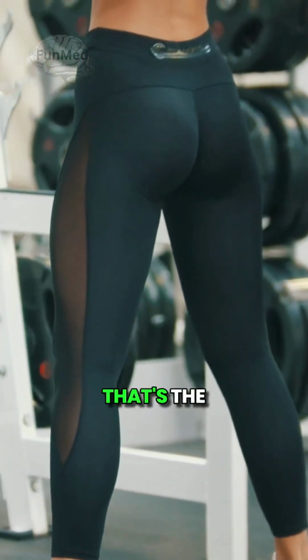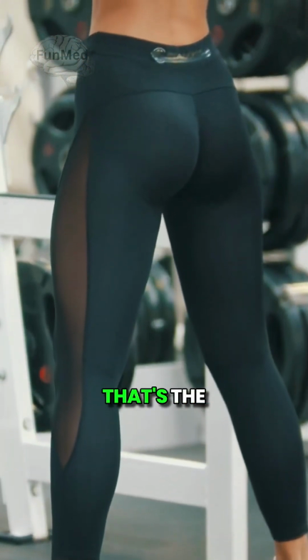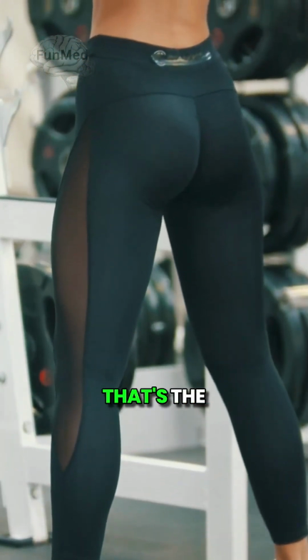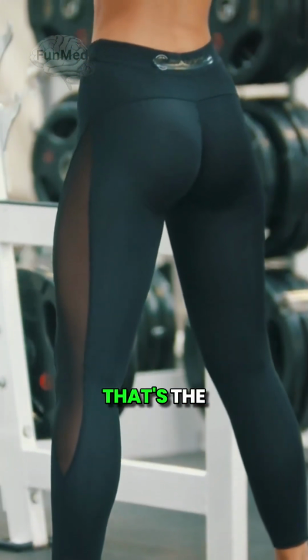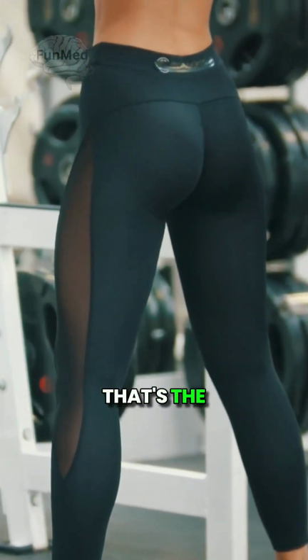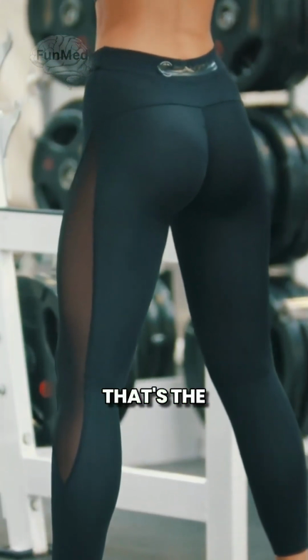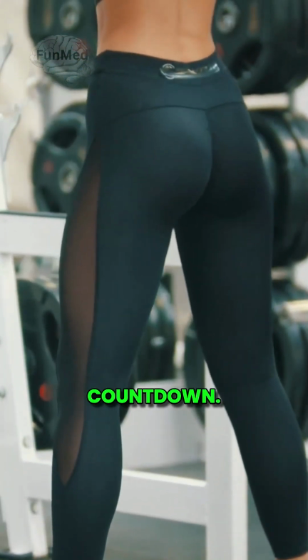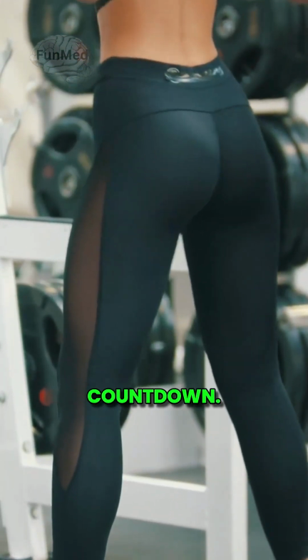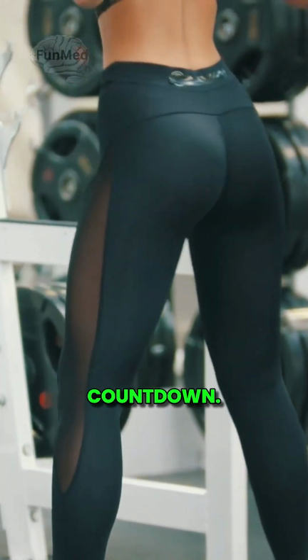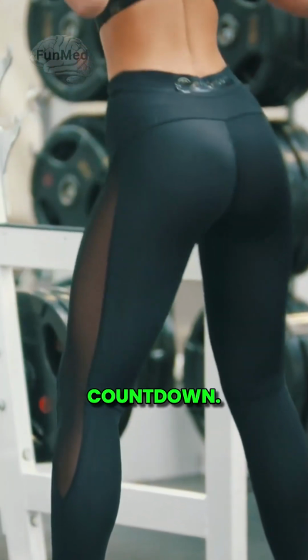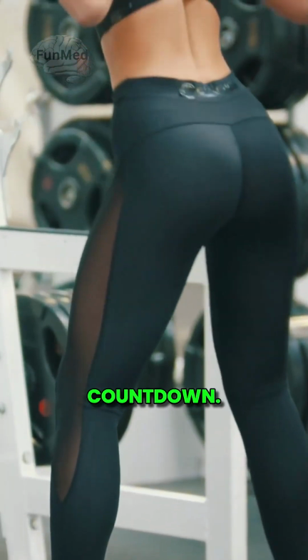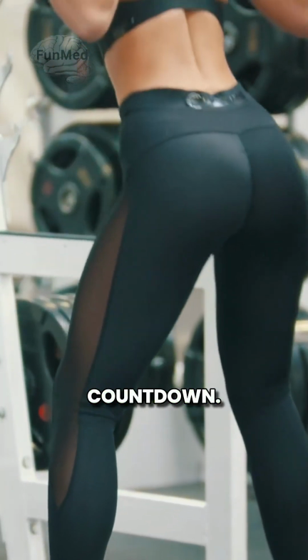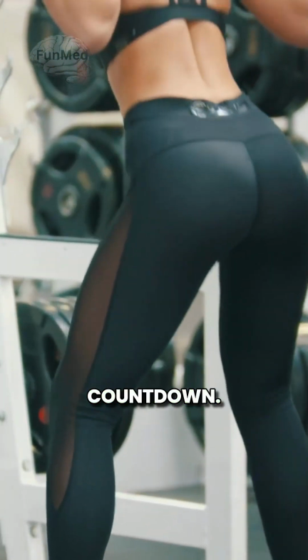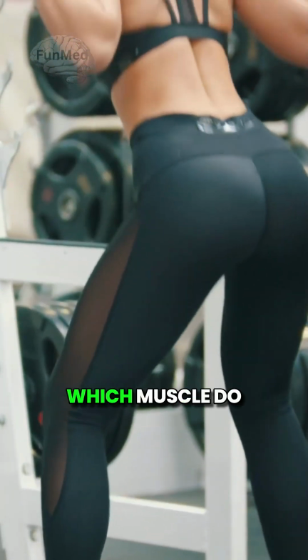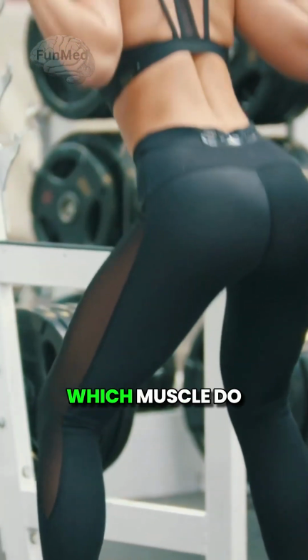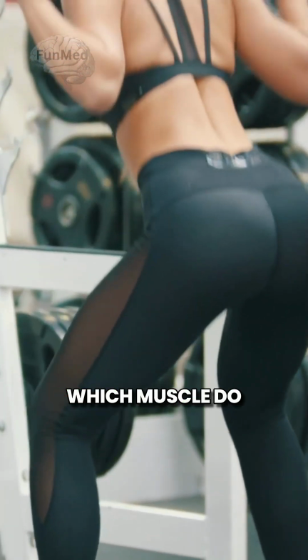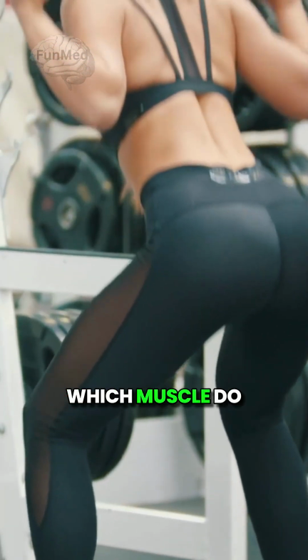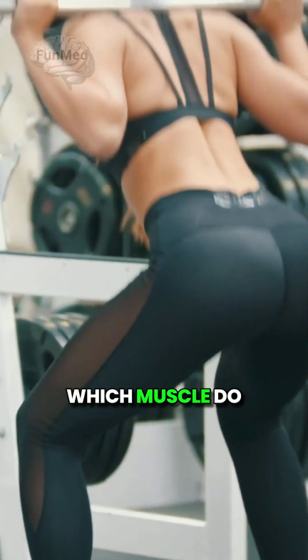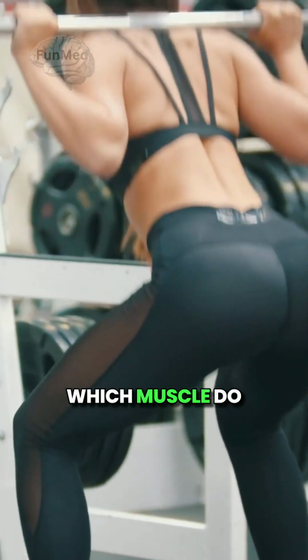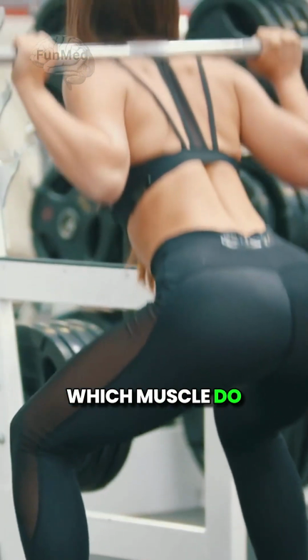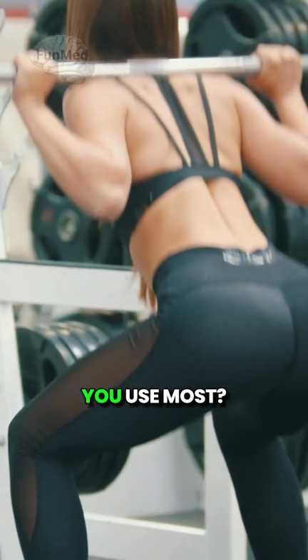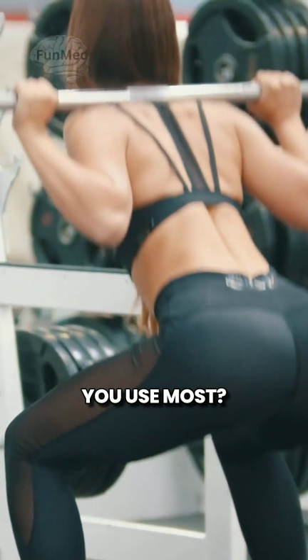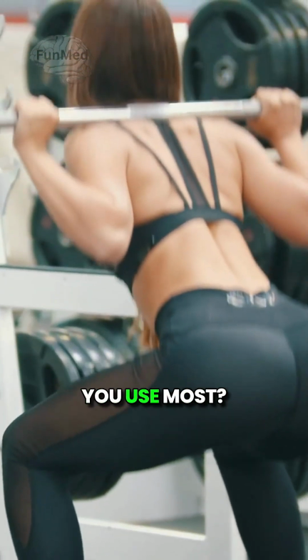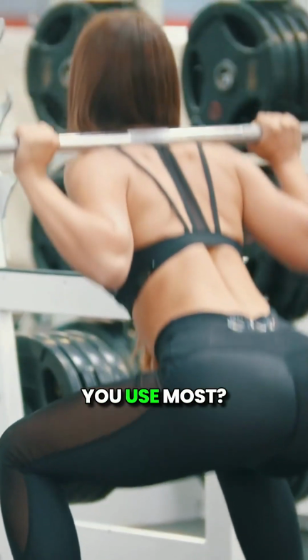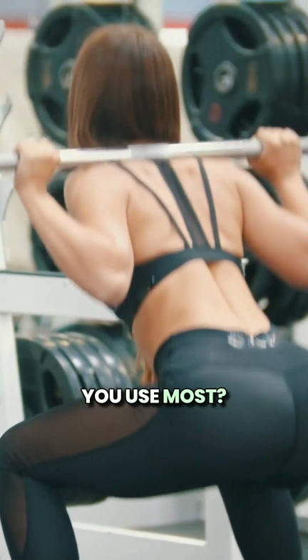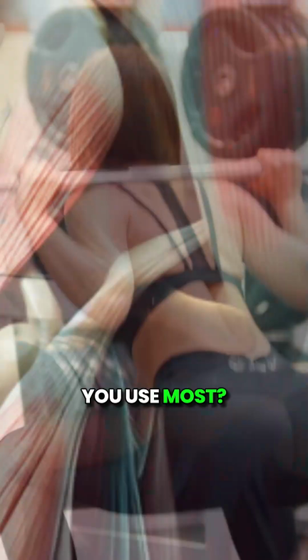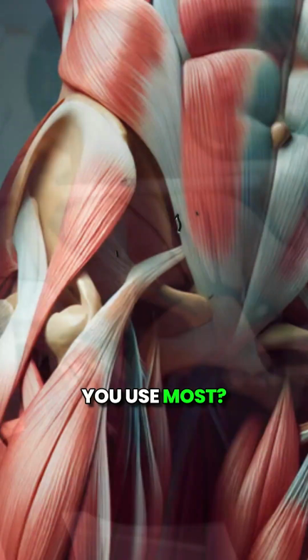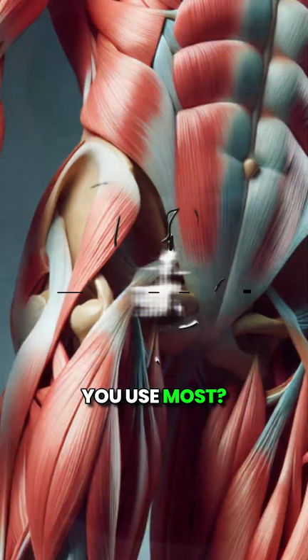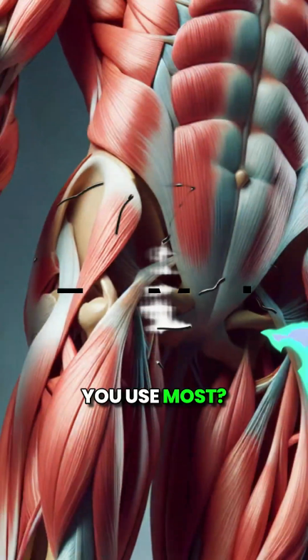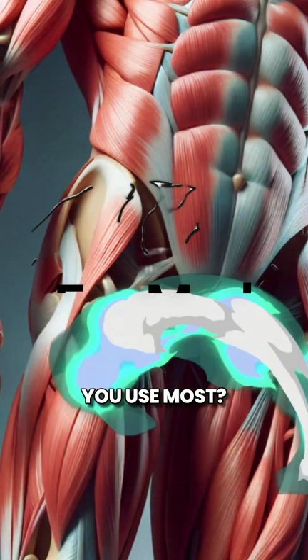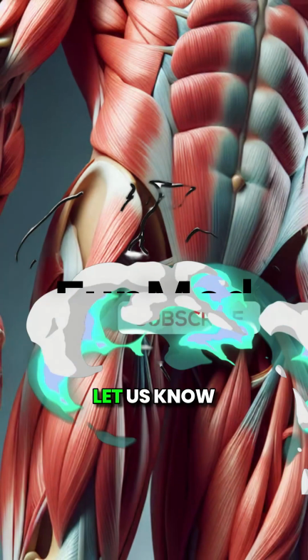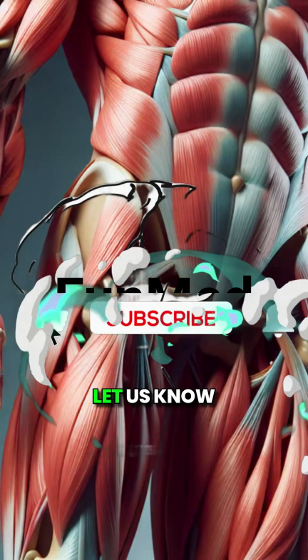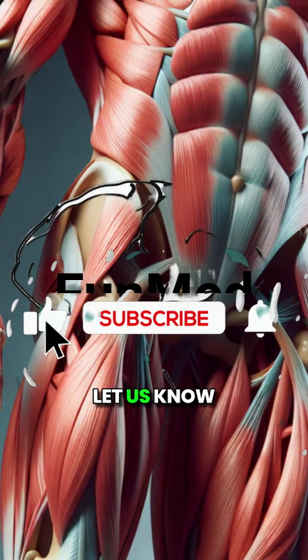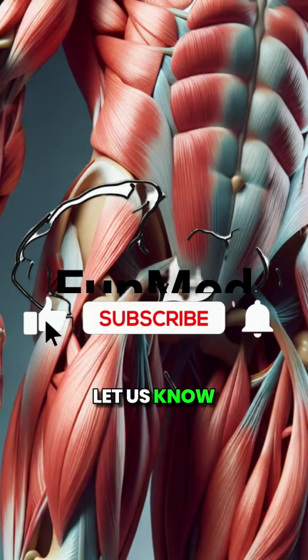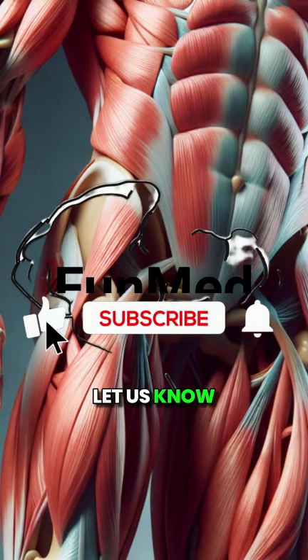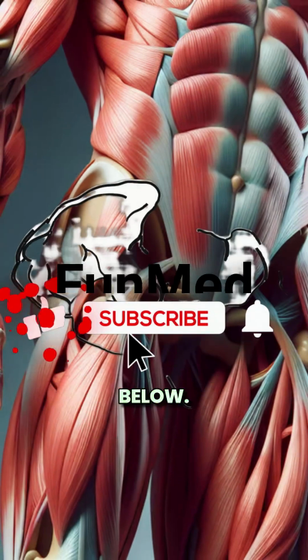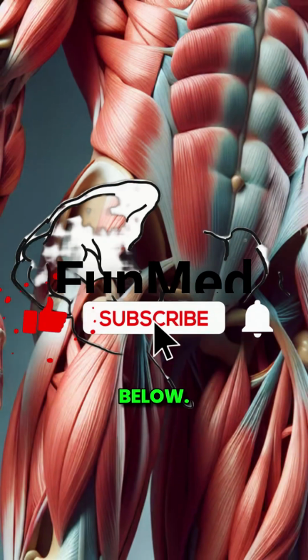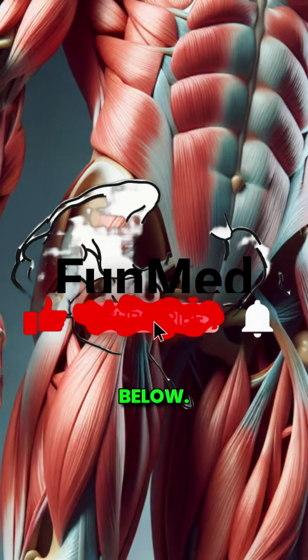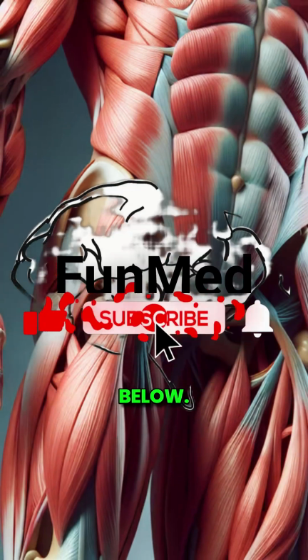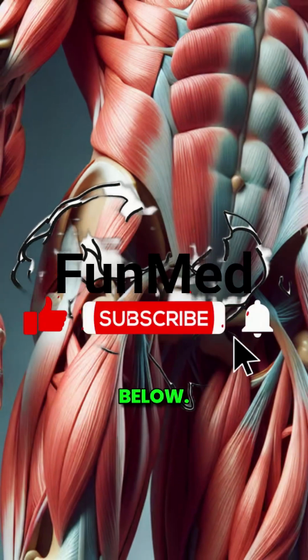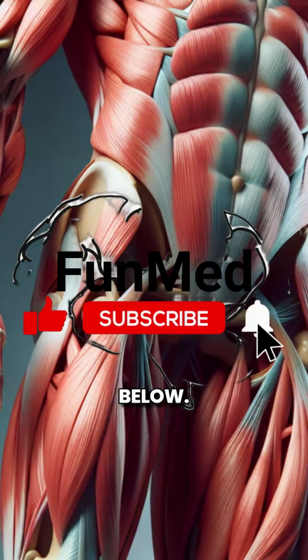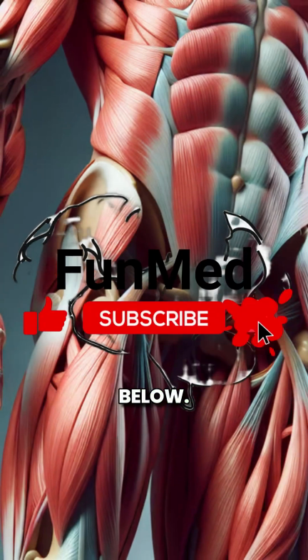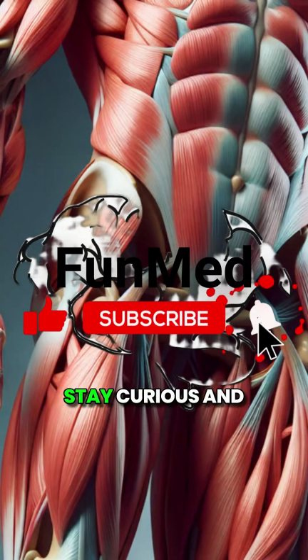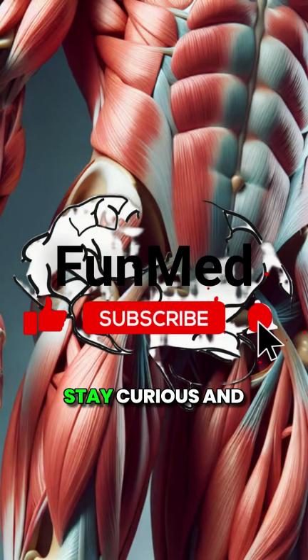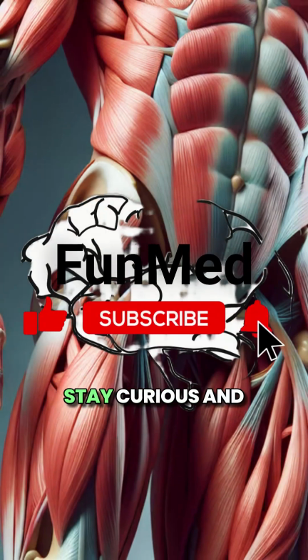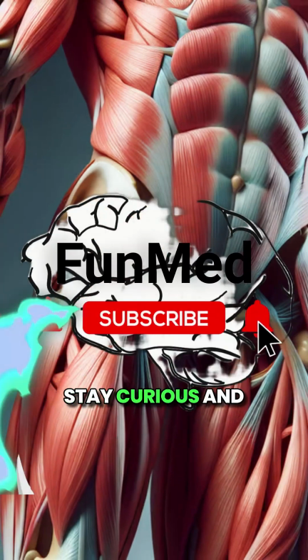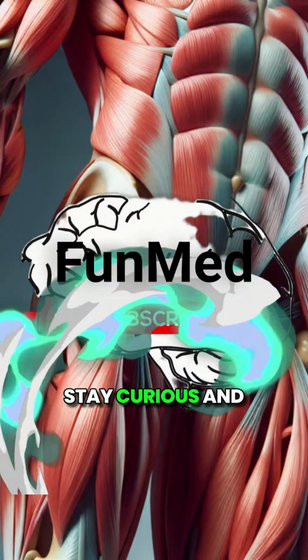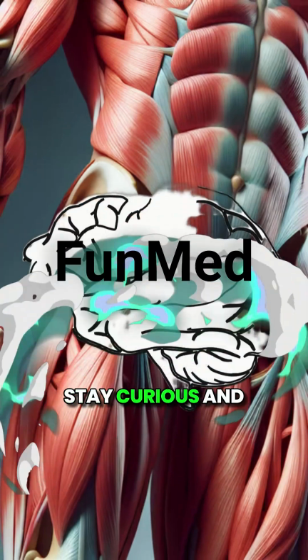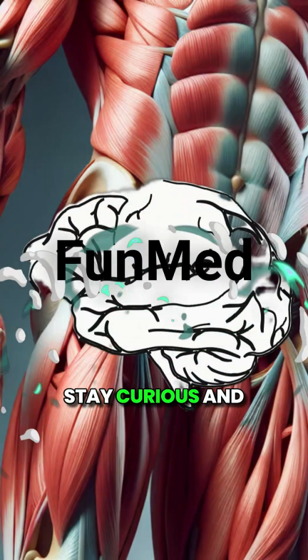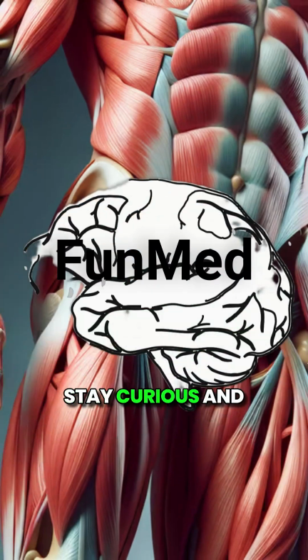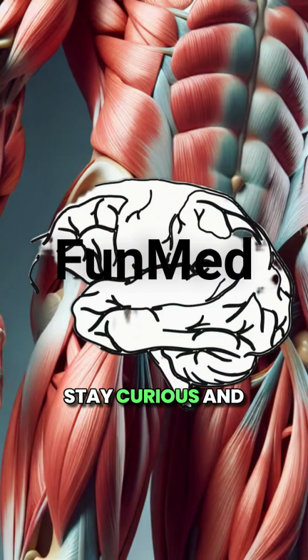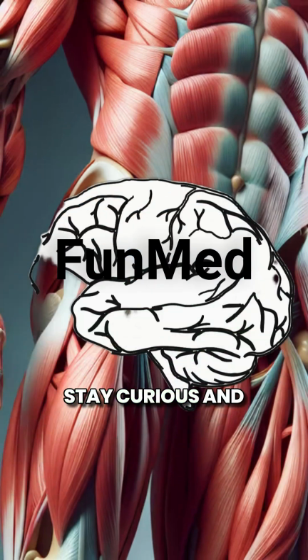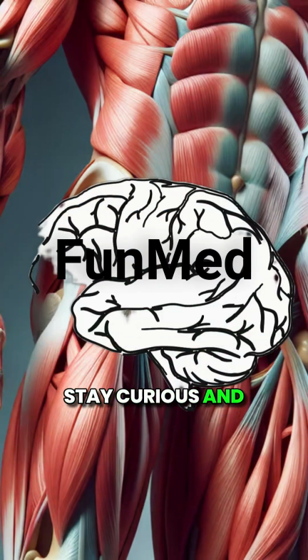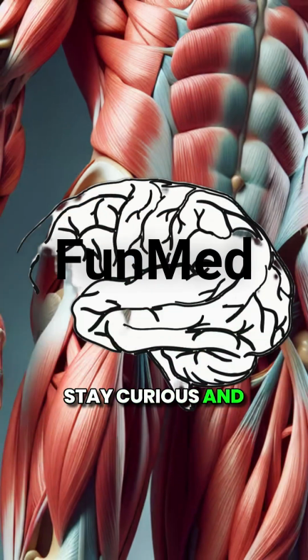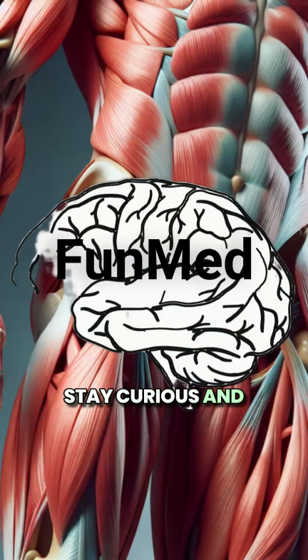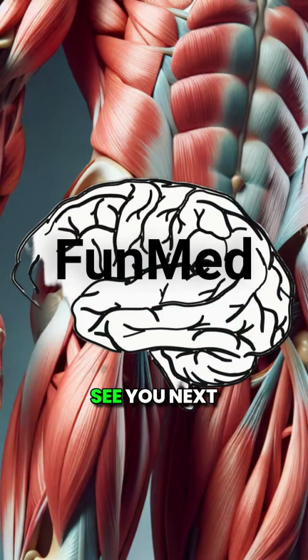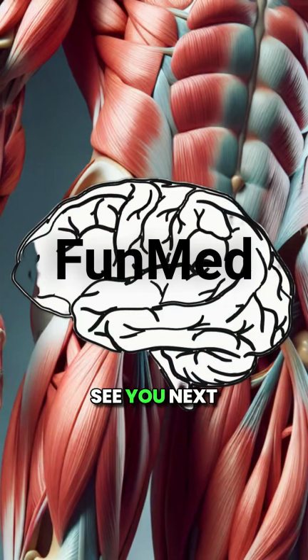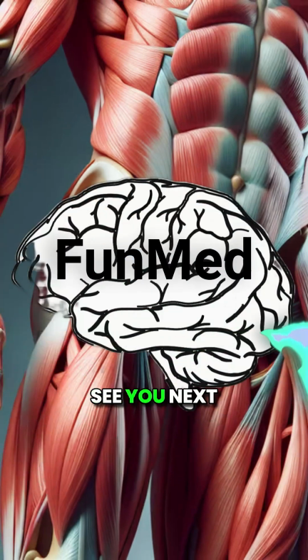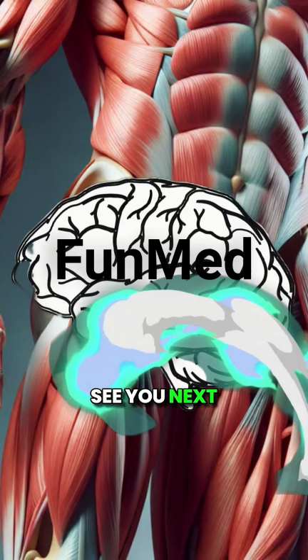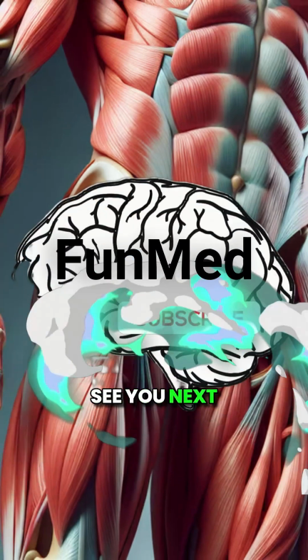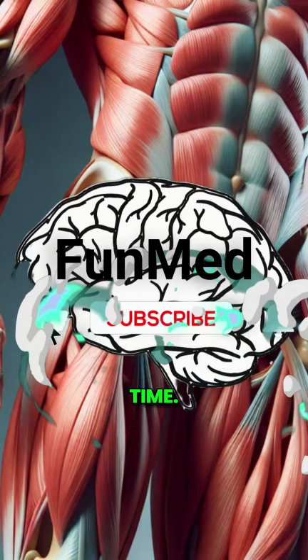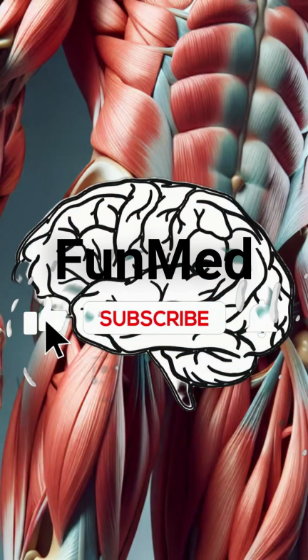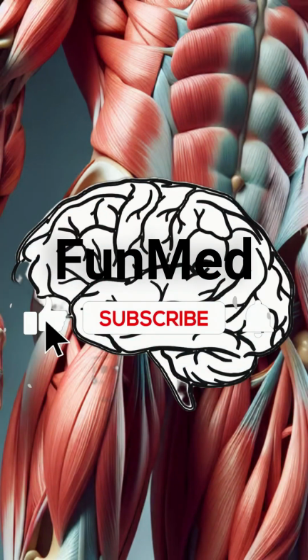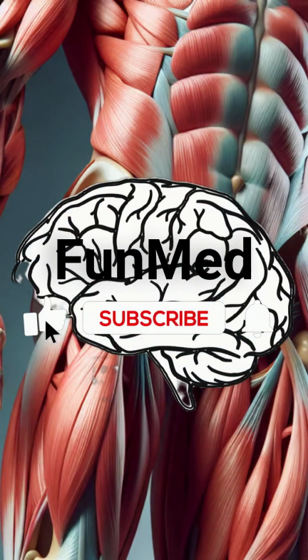That's the countdown. Which muscle do you use most? Let us know below. Stay curious, and see you next time.